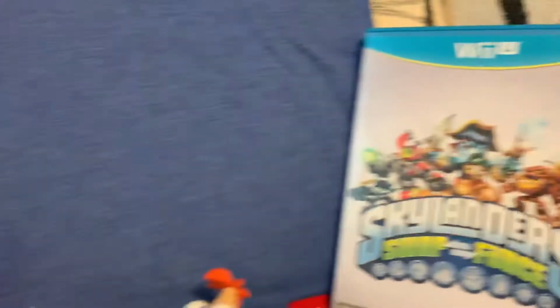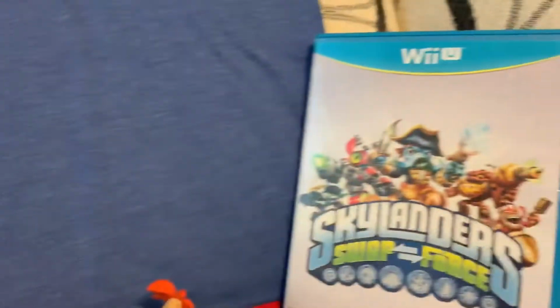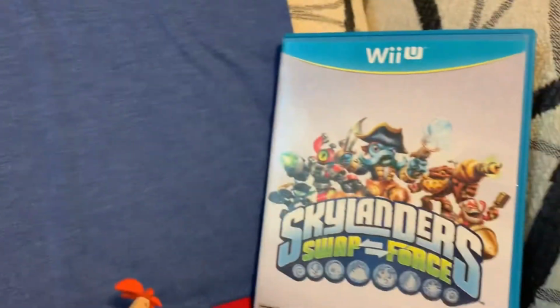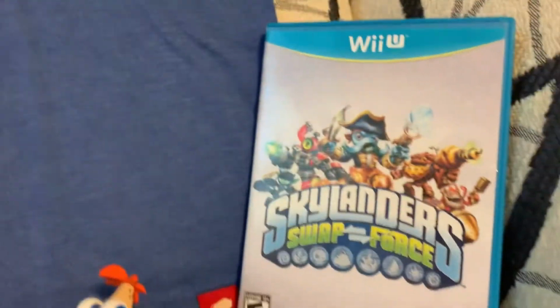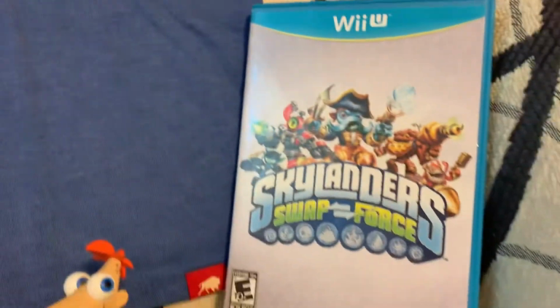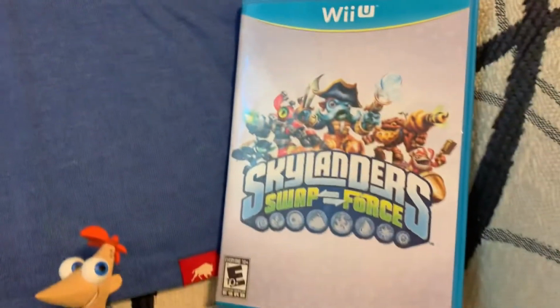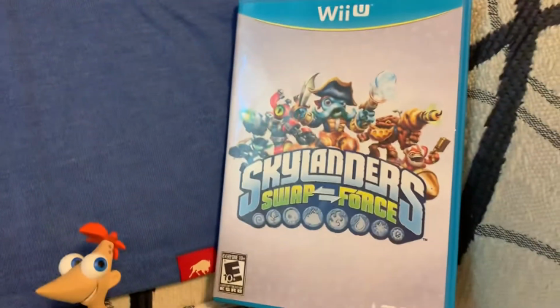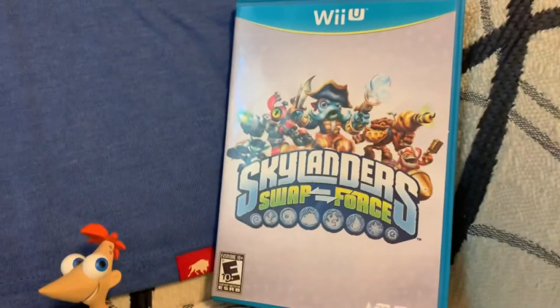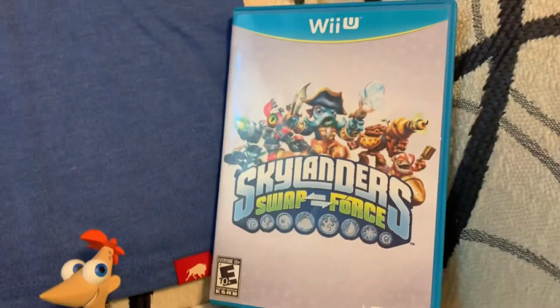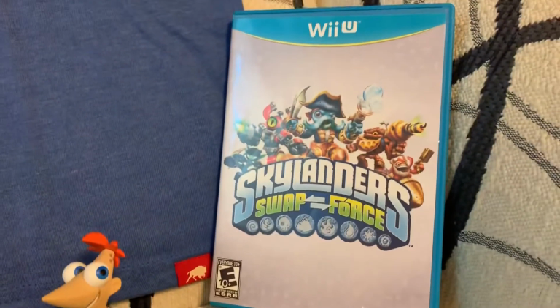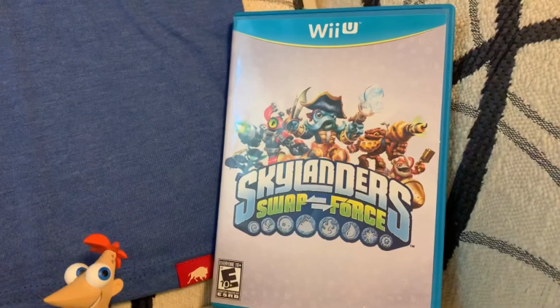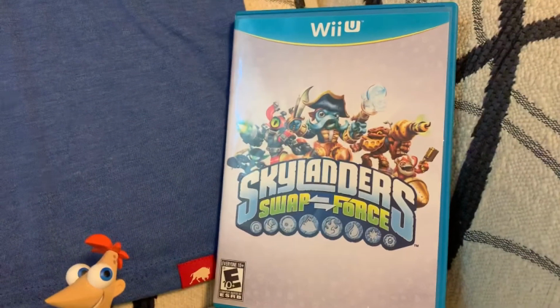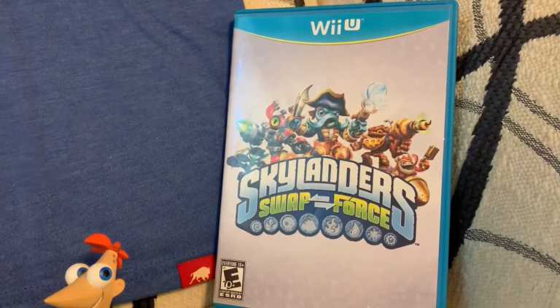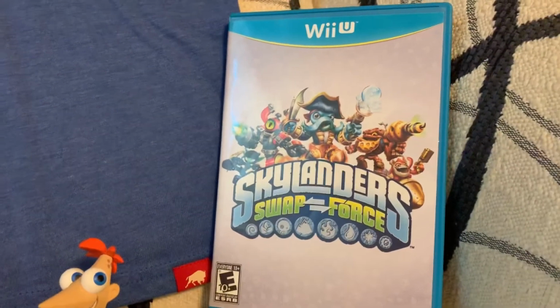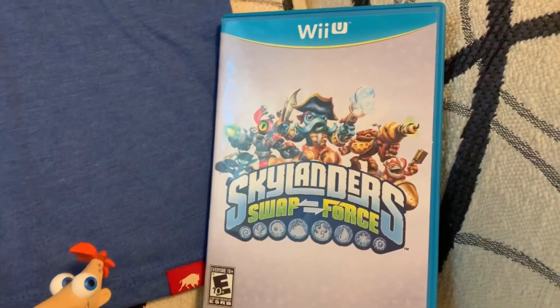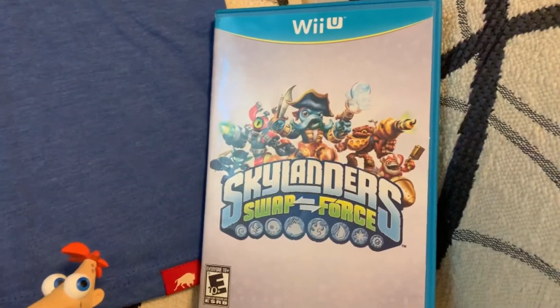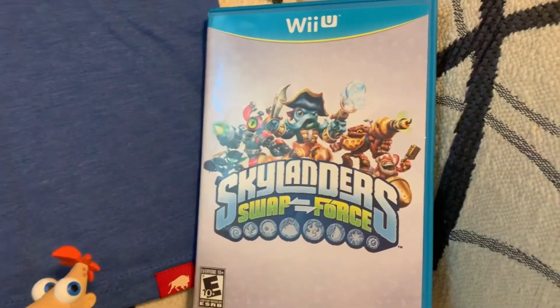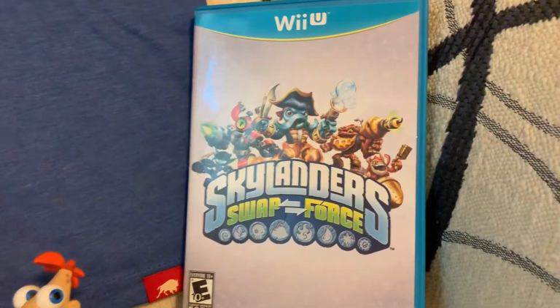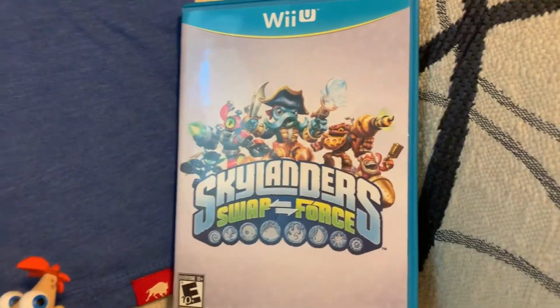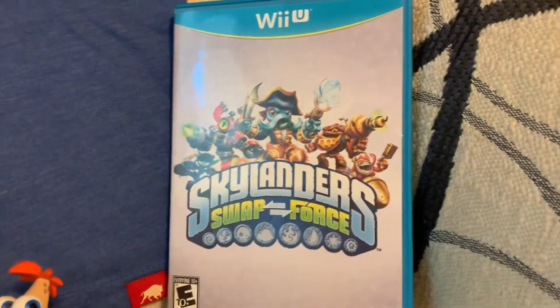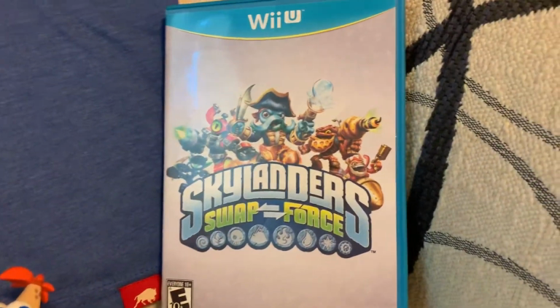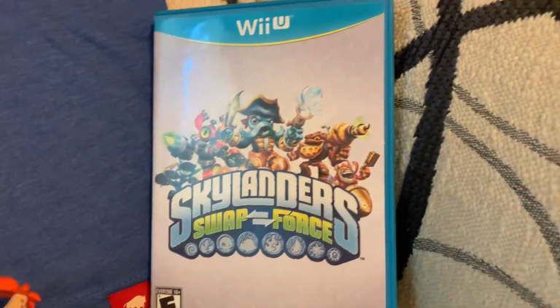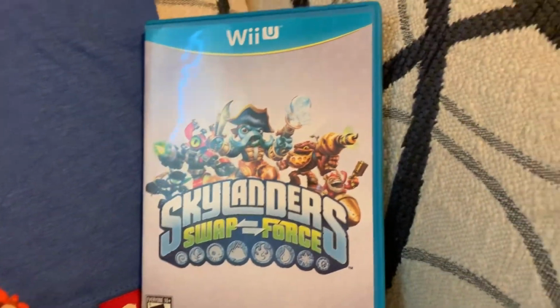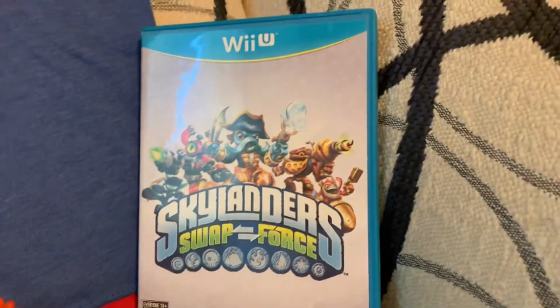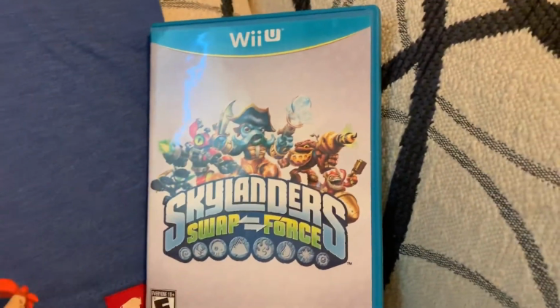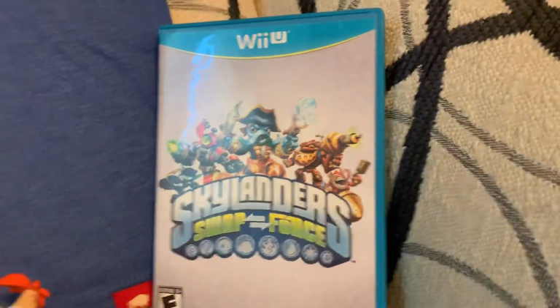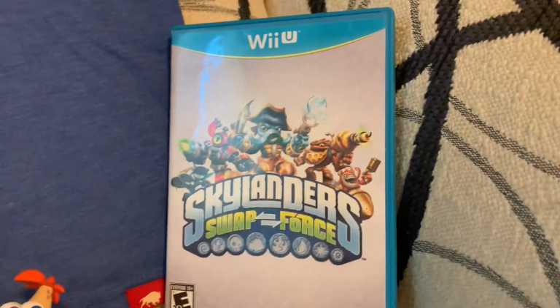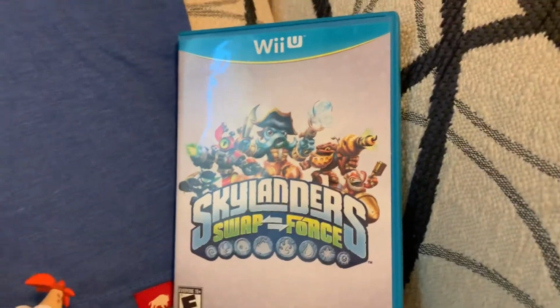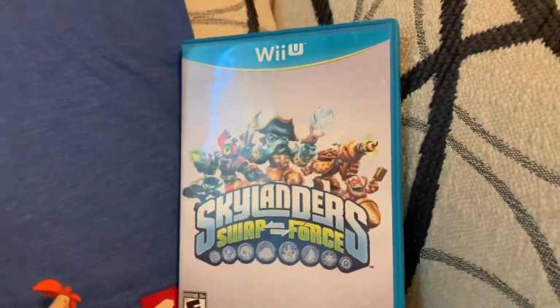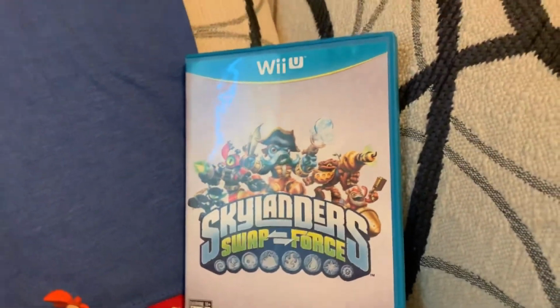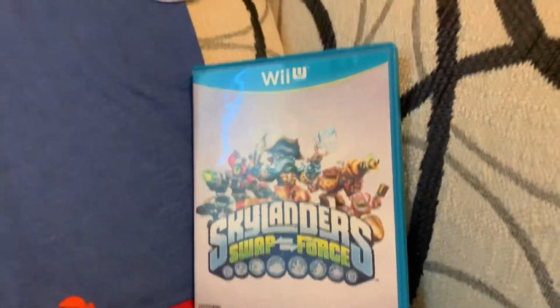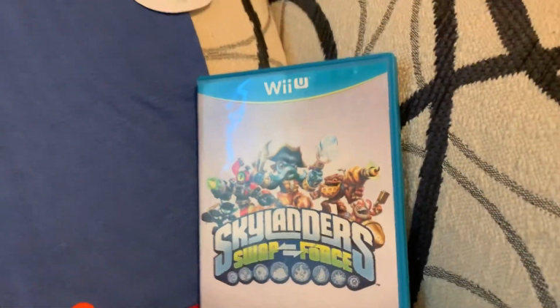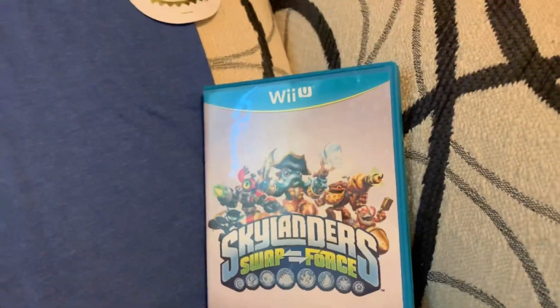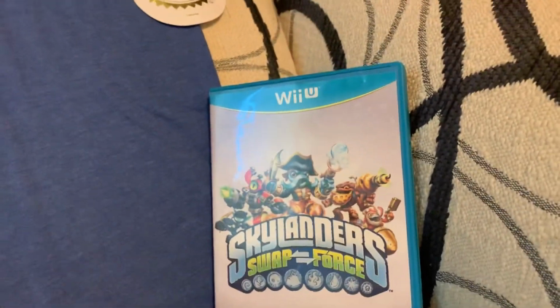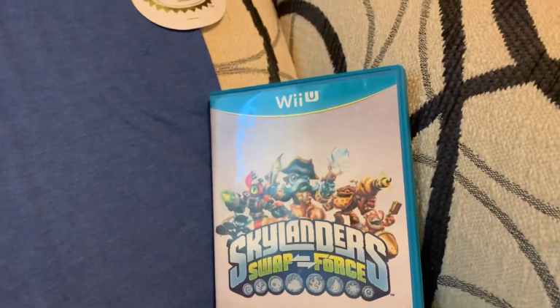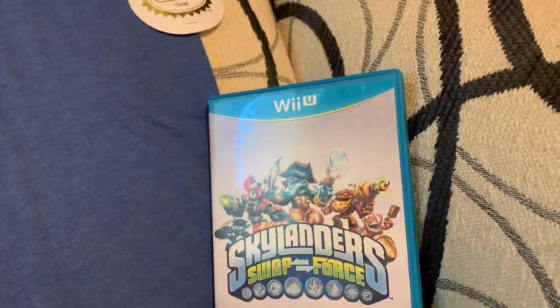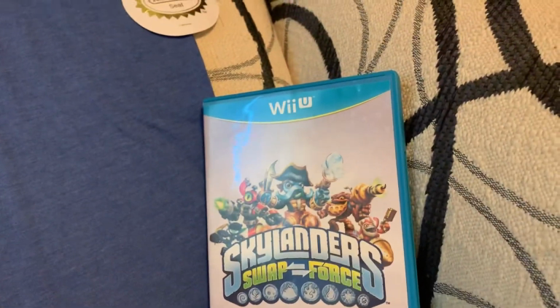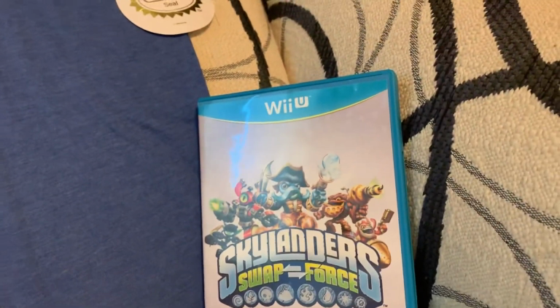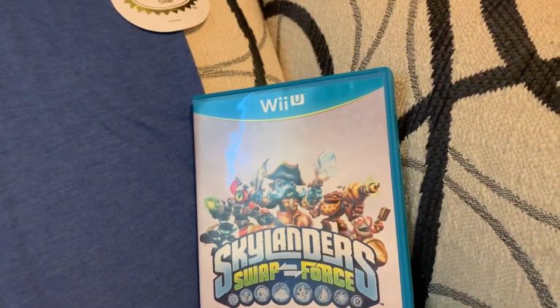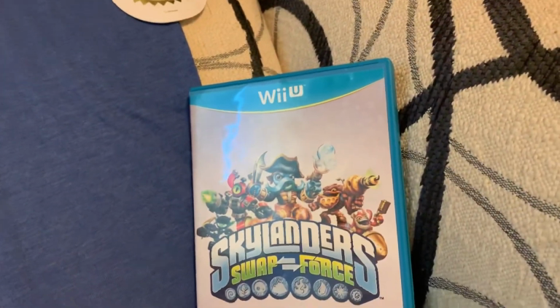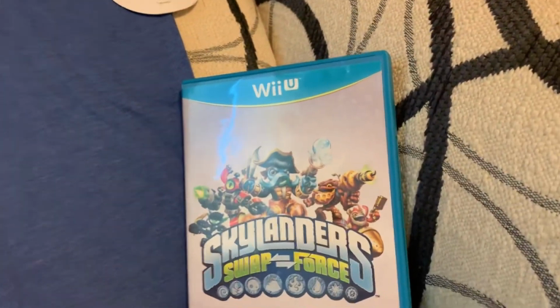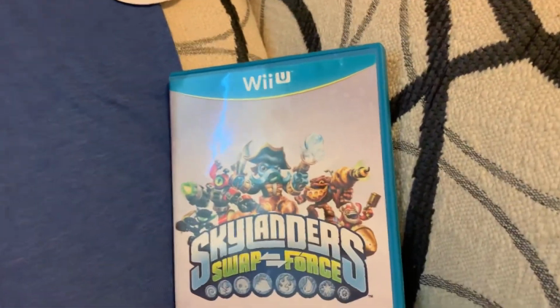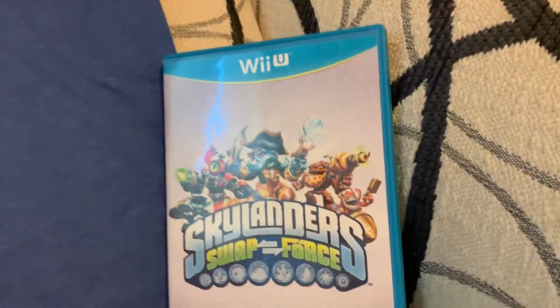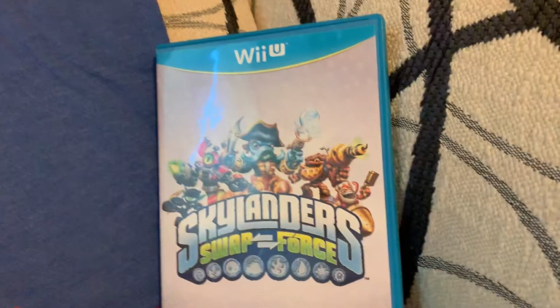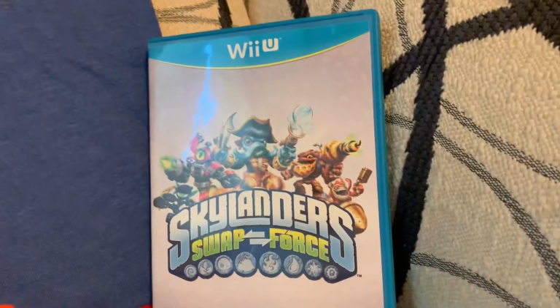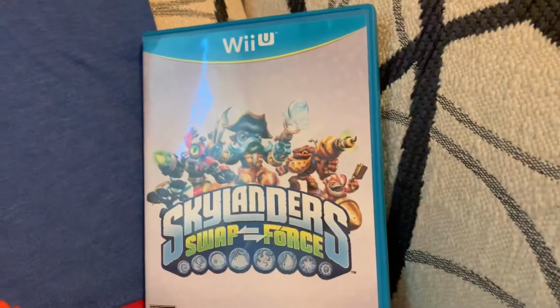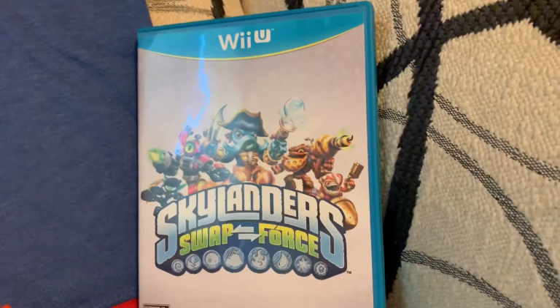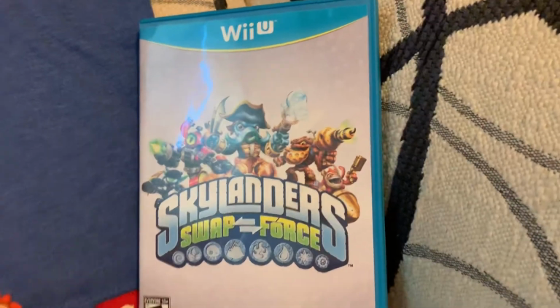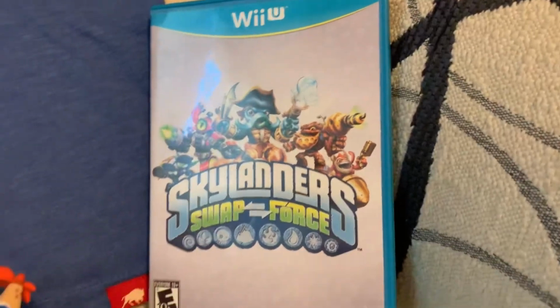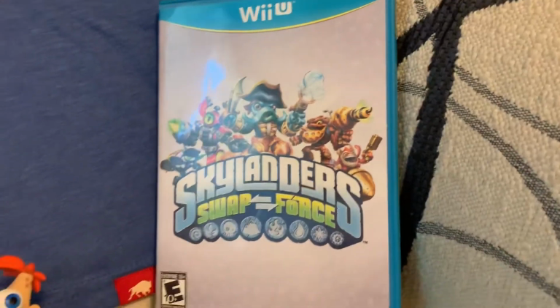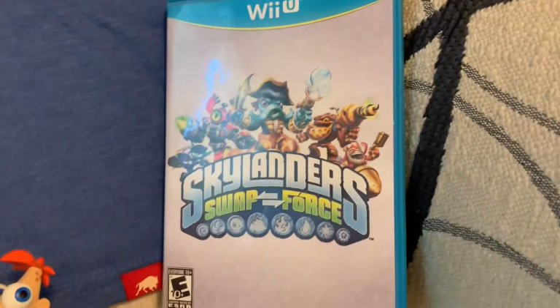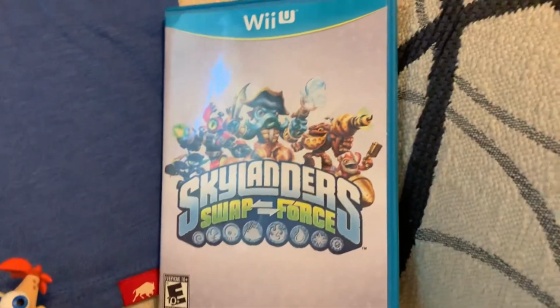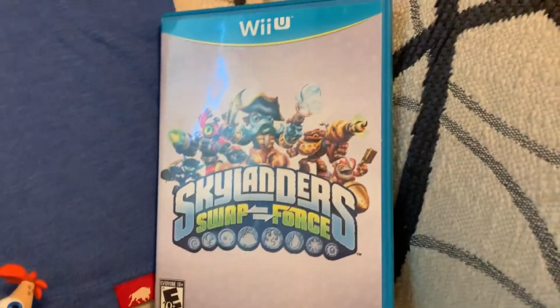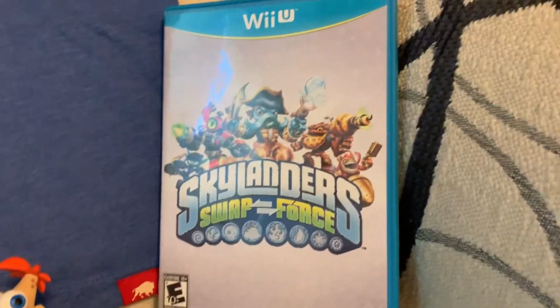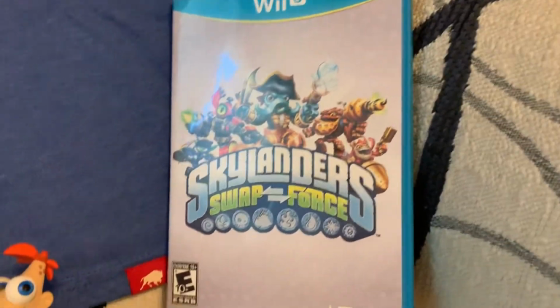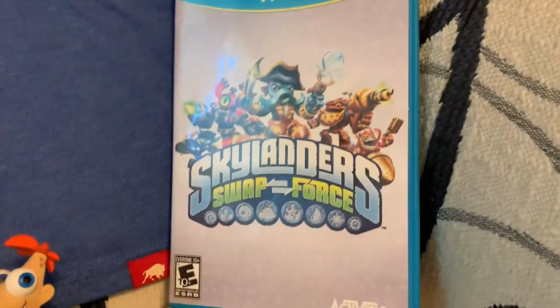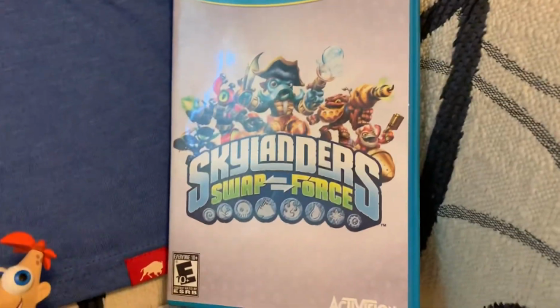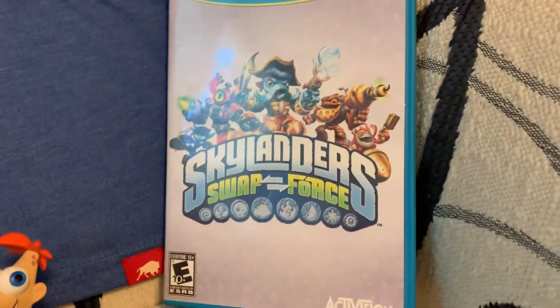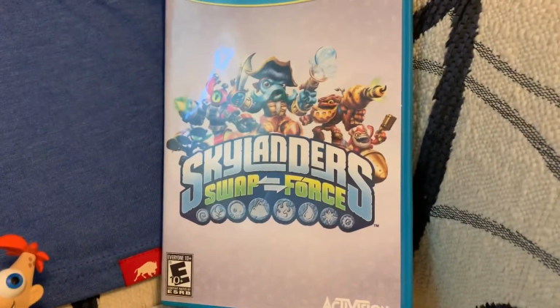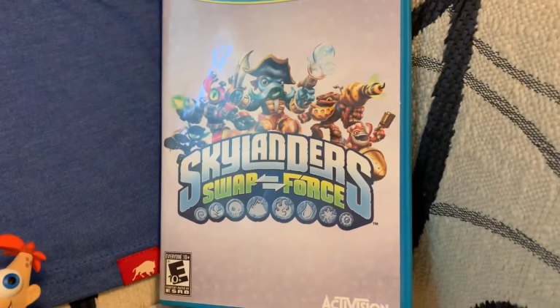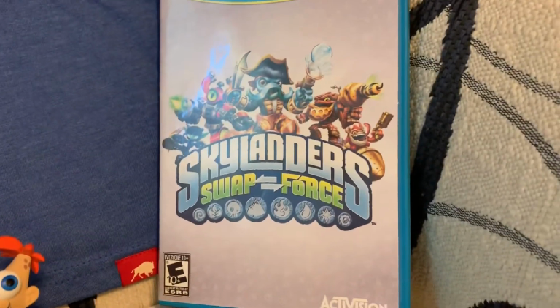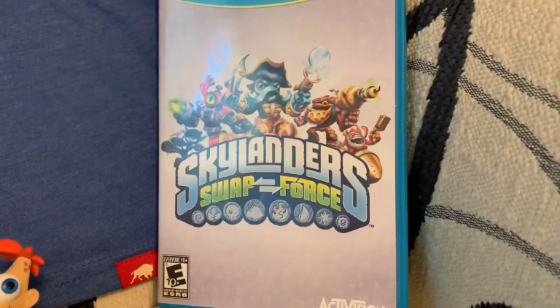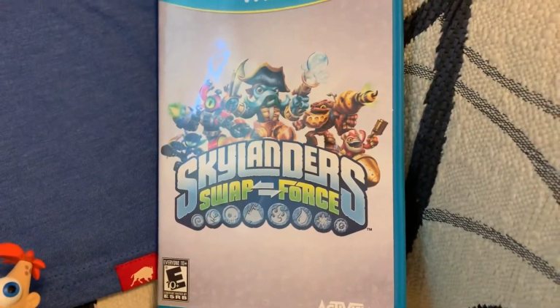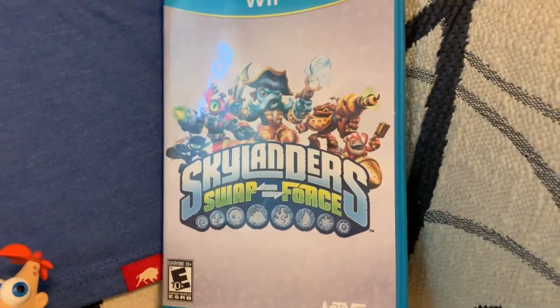And then there was also Skylanders Swap Force. I already had this, but the disc was scratched, so I just got a new one since it was only like $1.